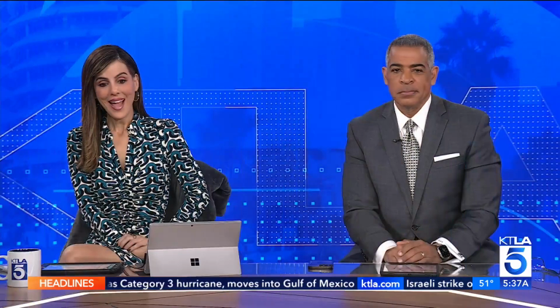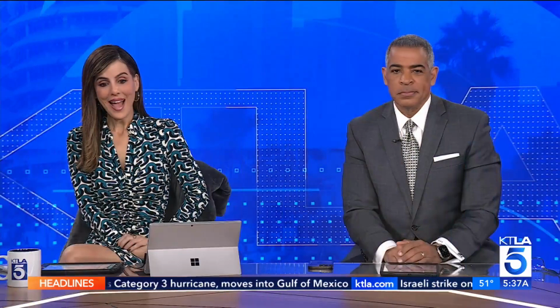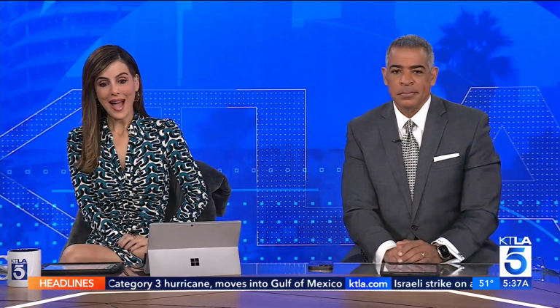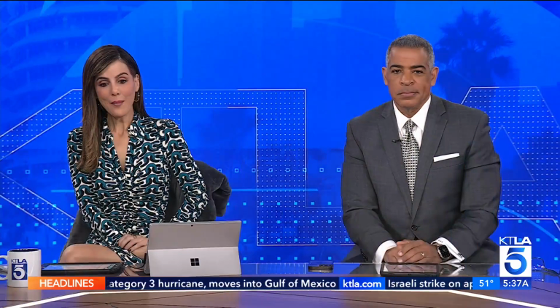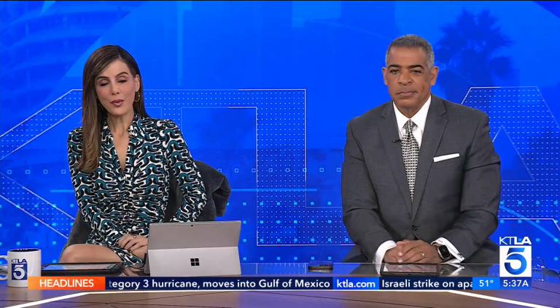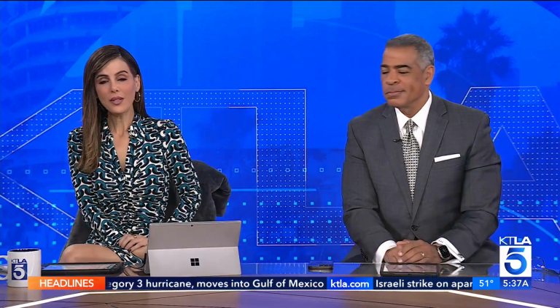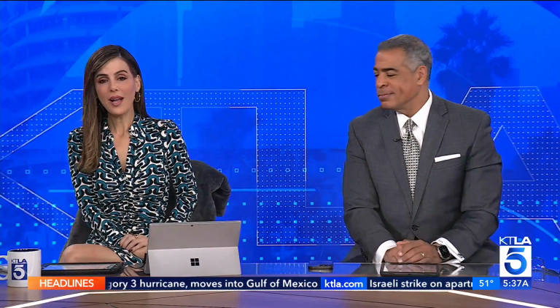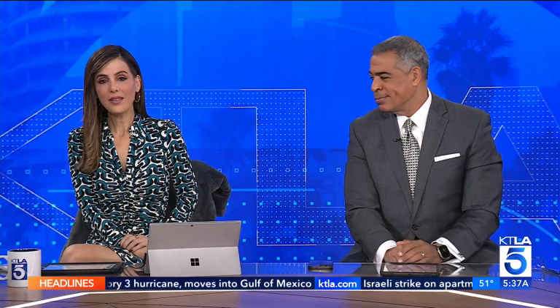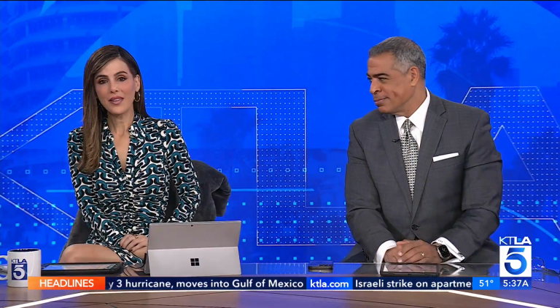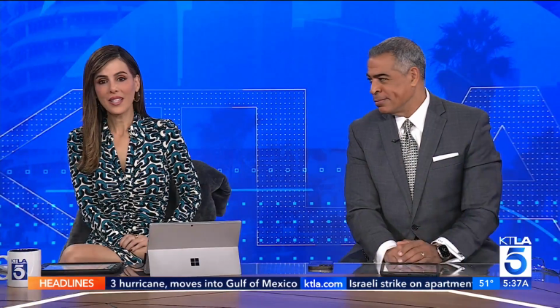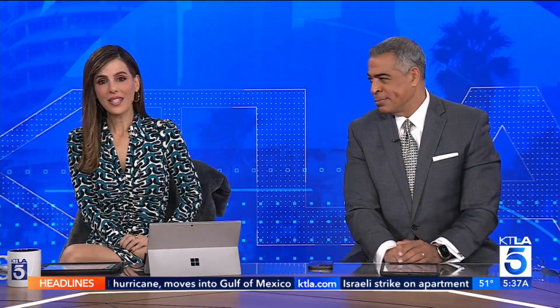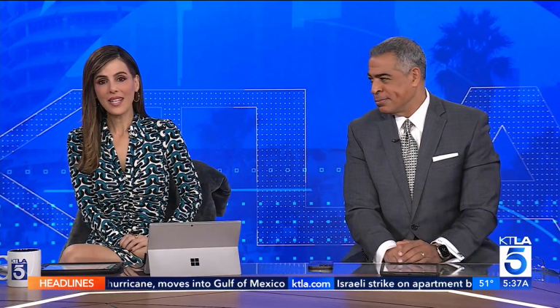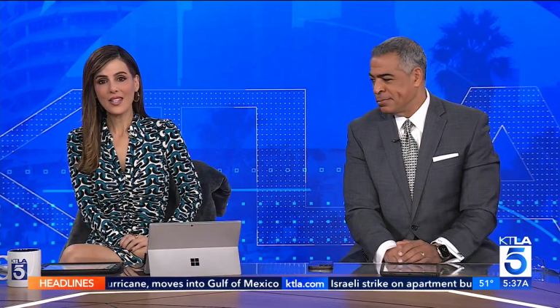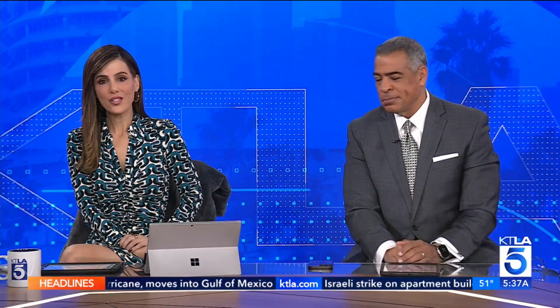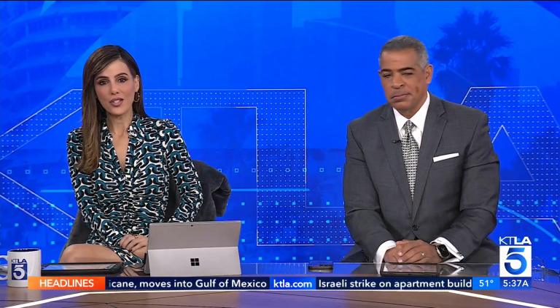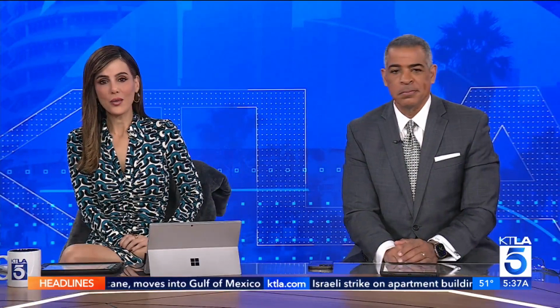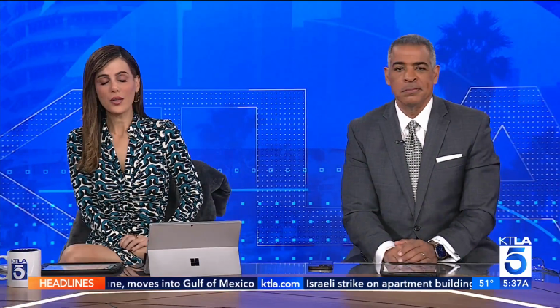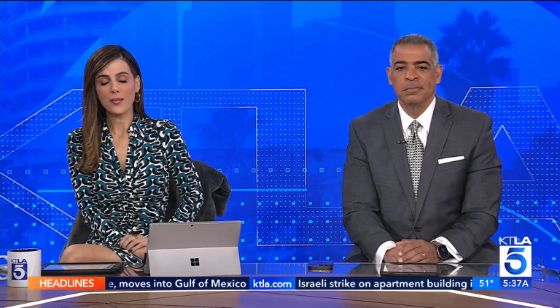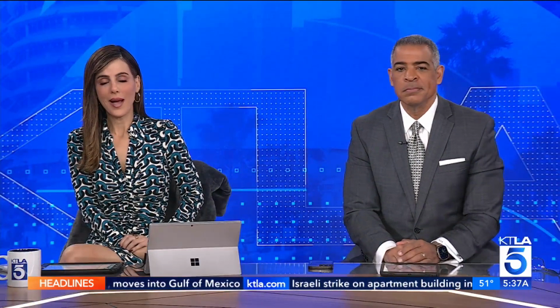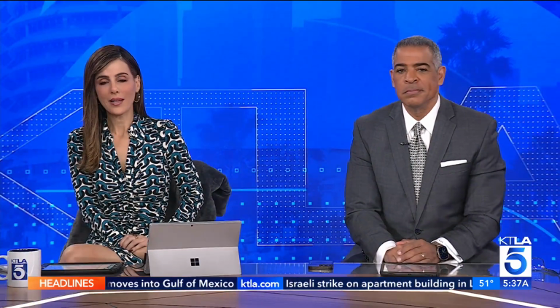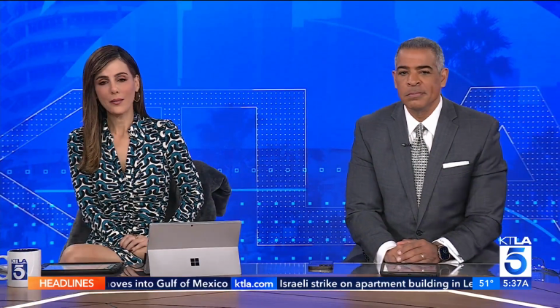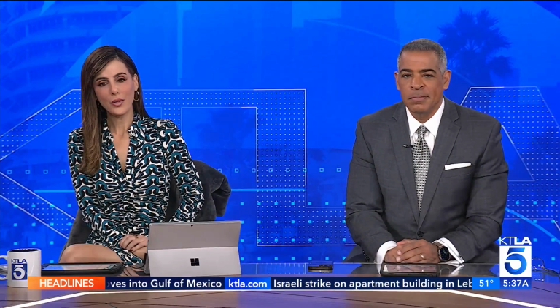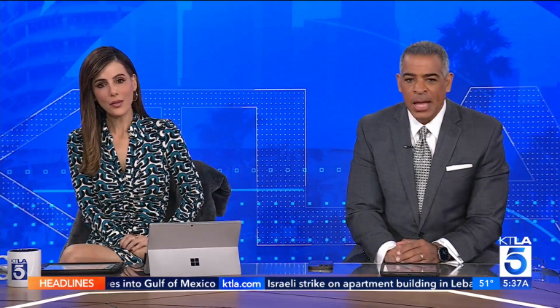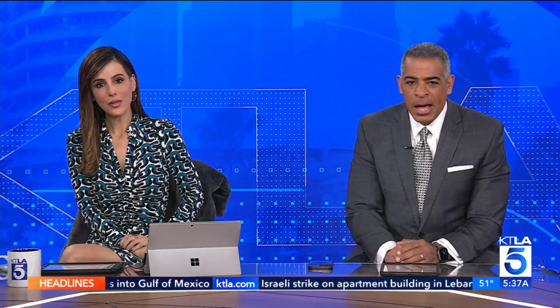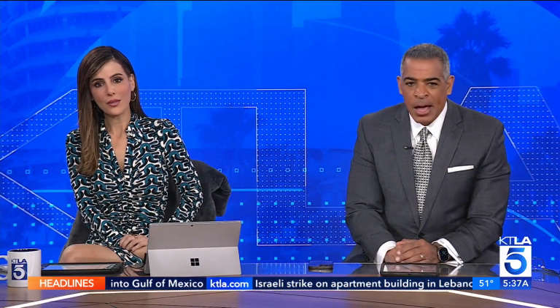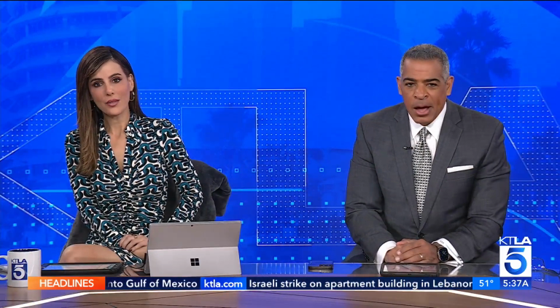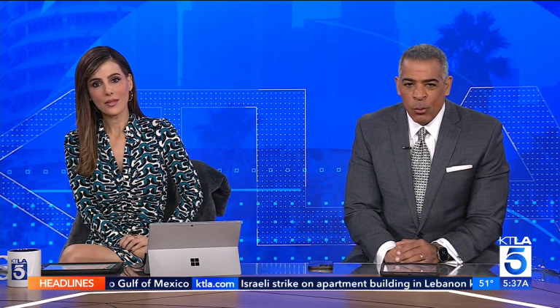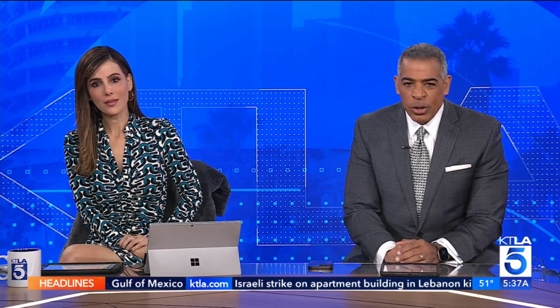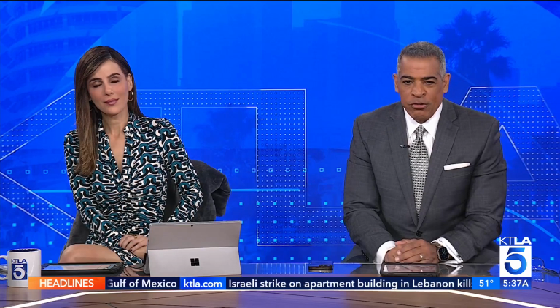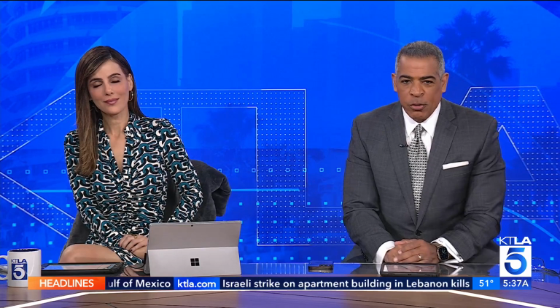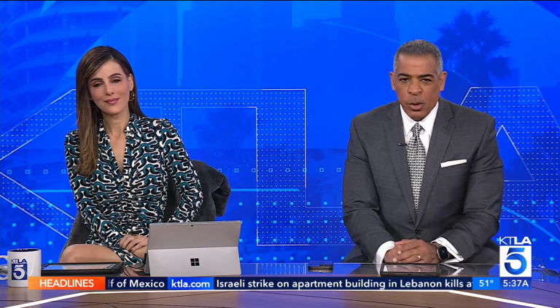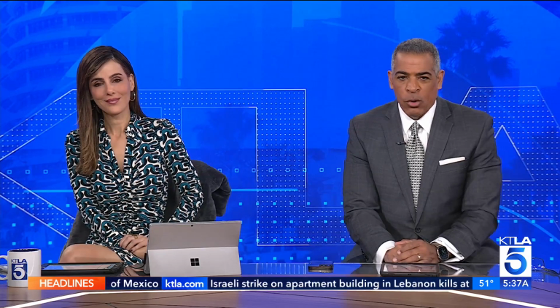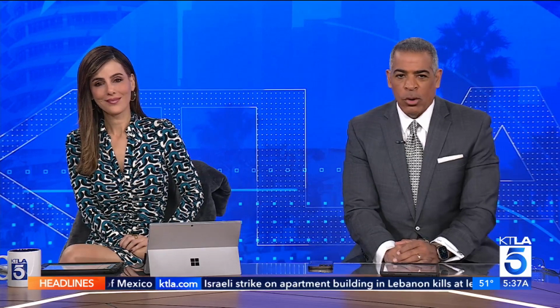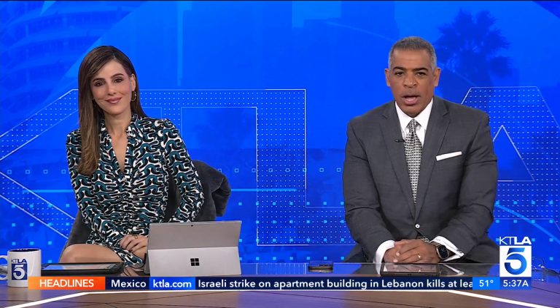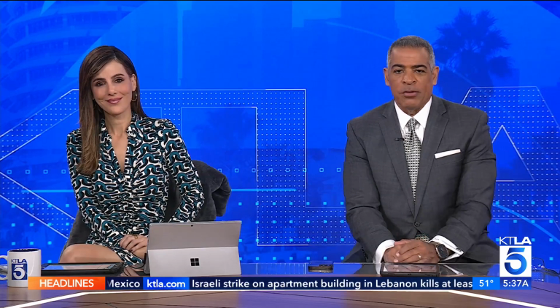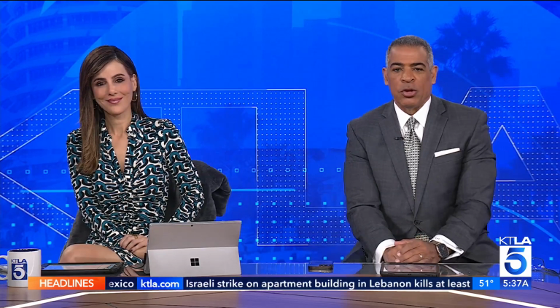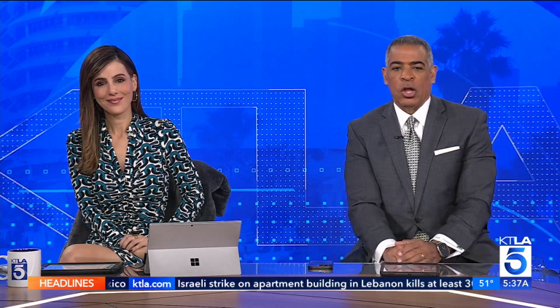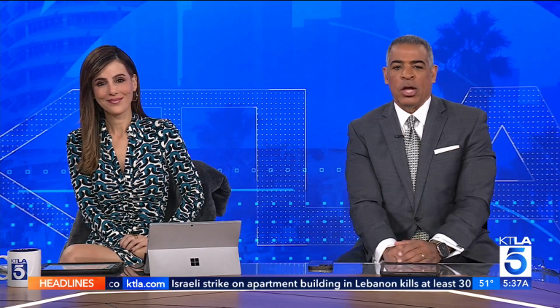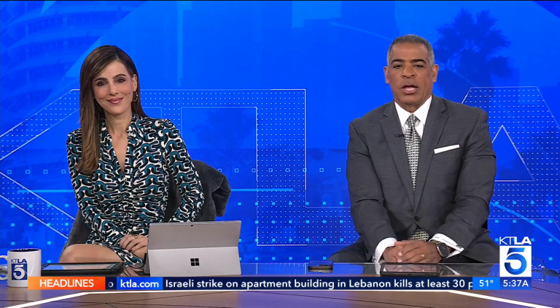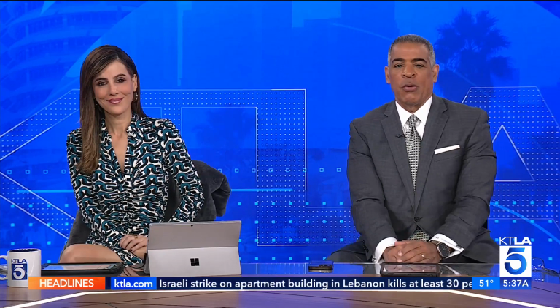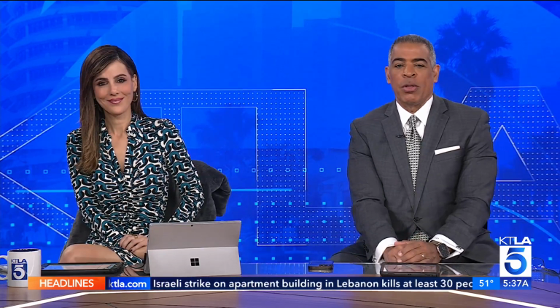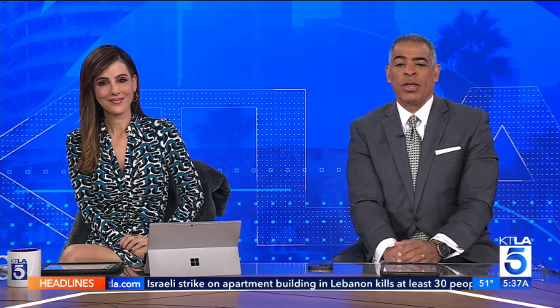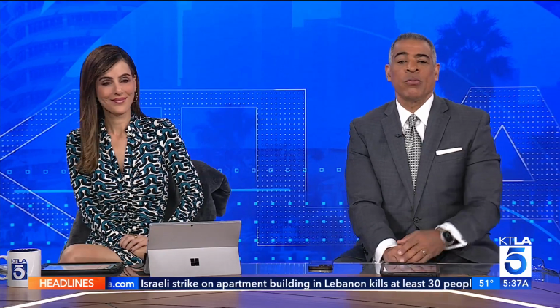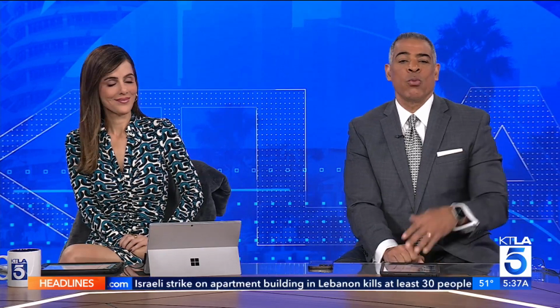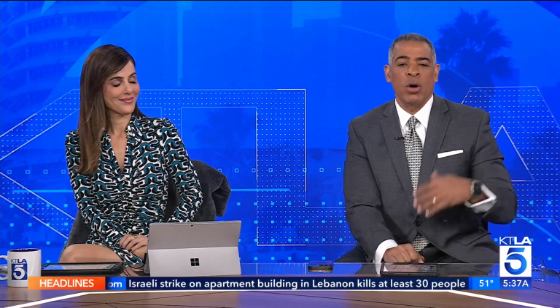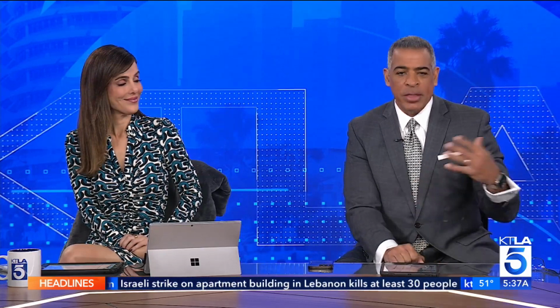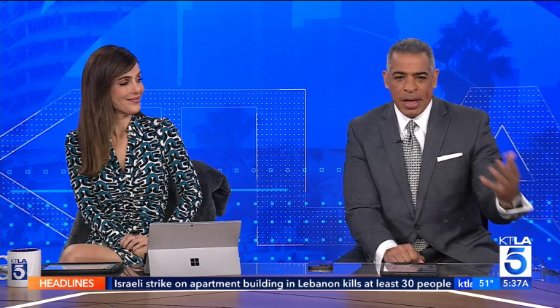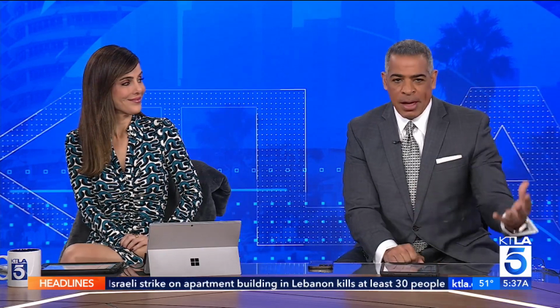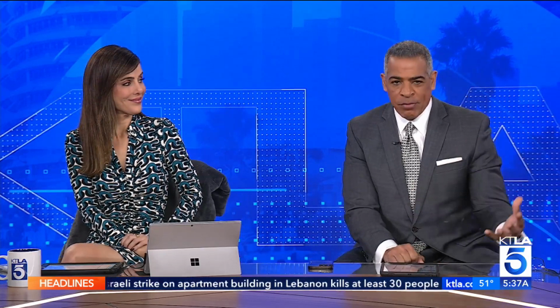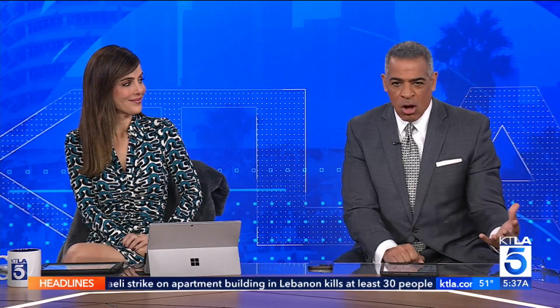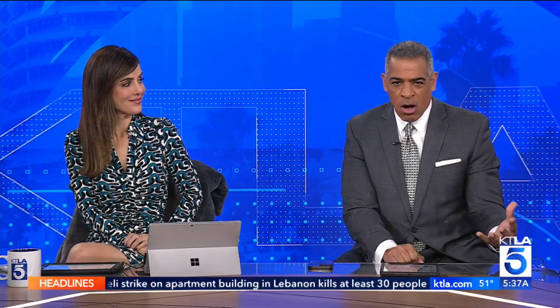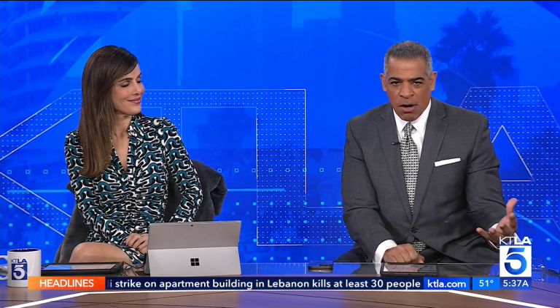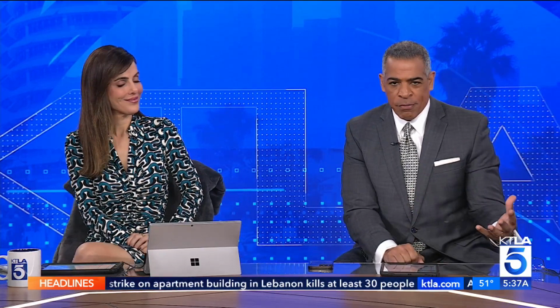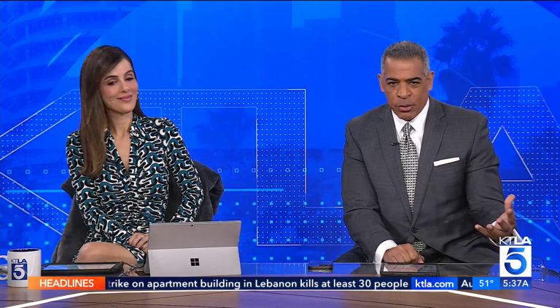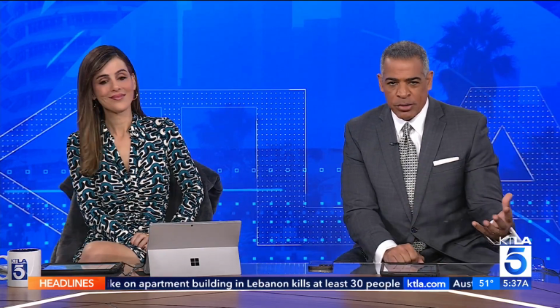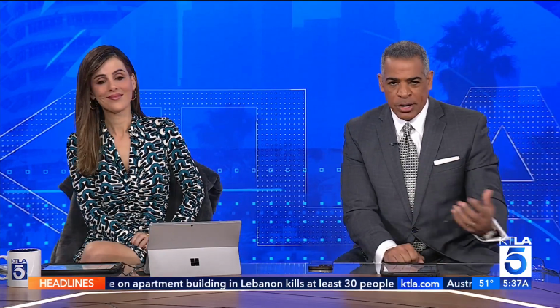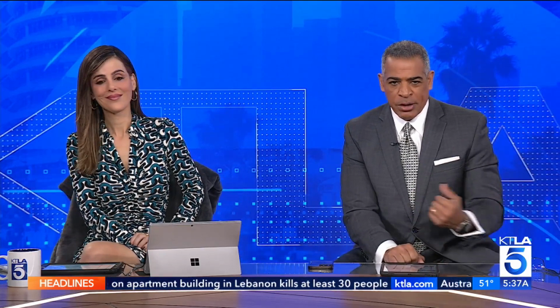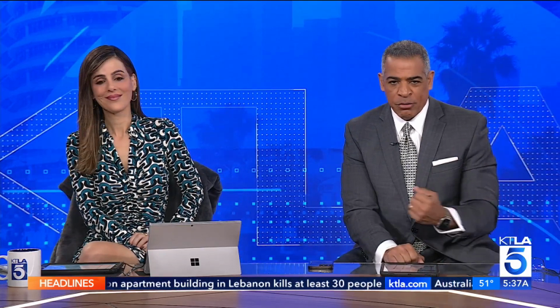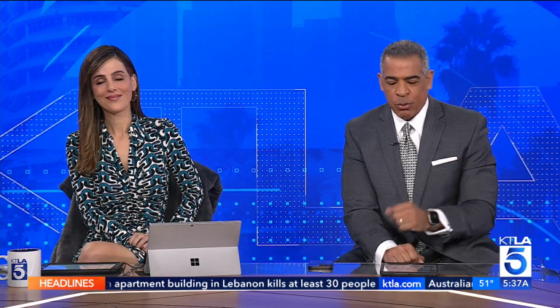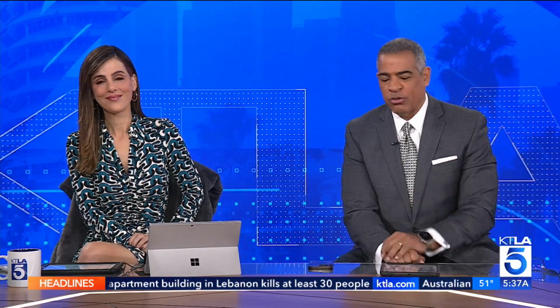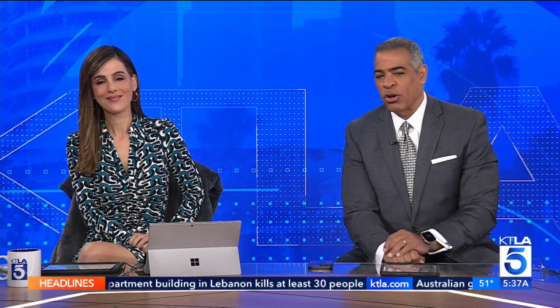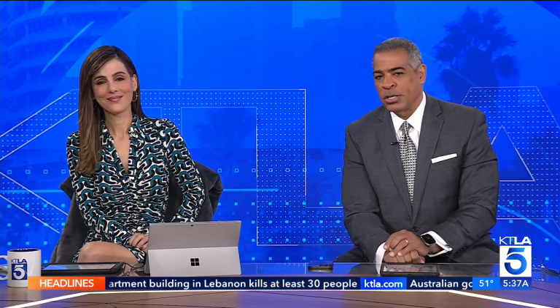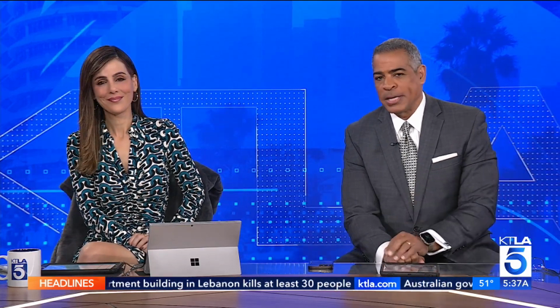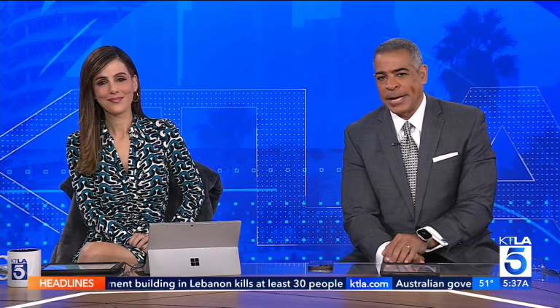Apple is unveiling its newest Mac computers. Rich DeMuro has a look at what they have to offer in today's Rich on Tech.